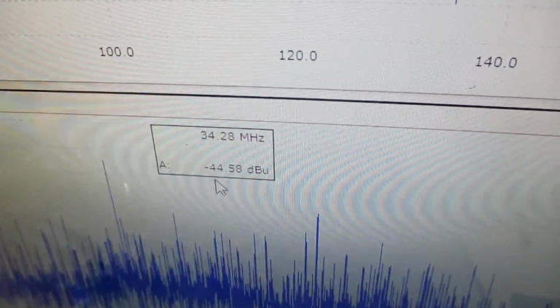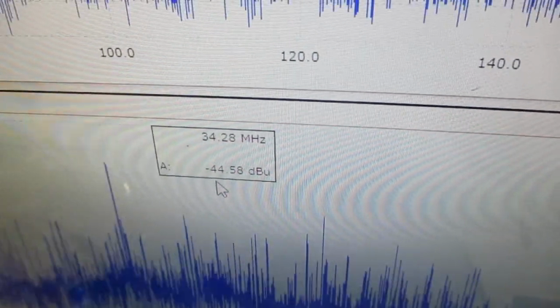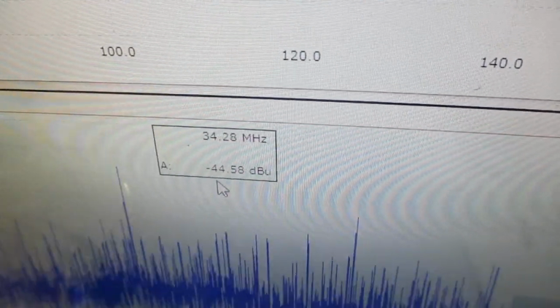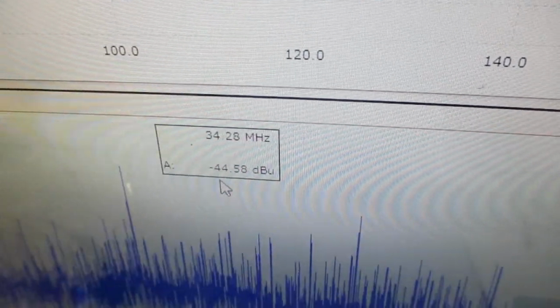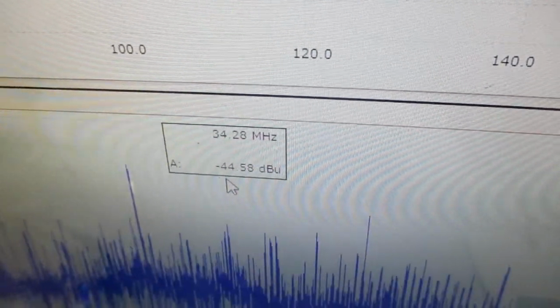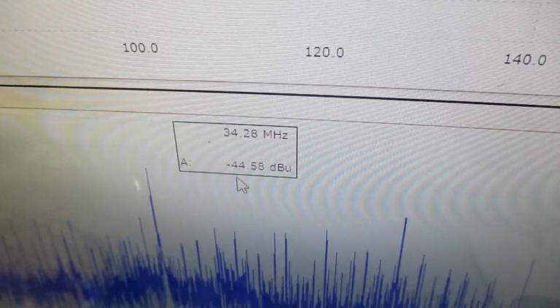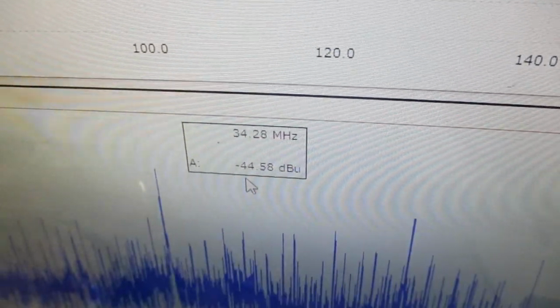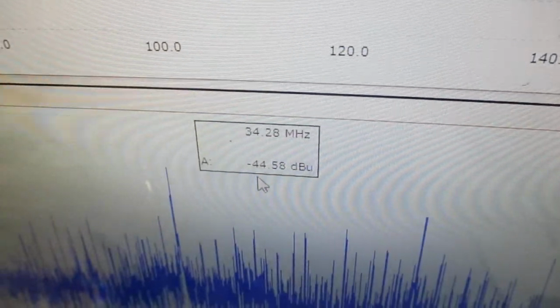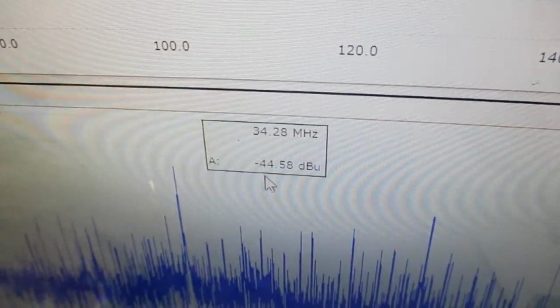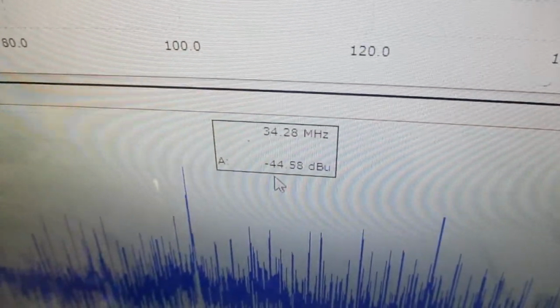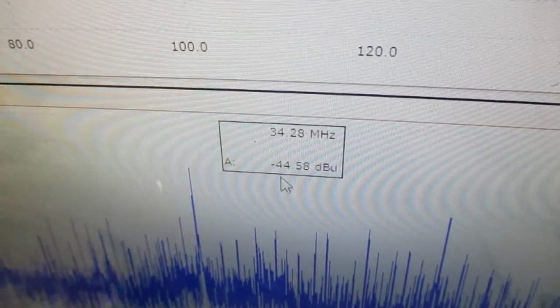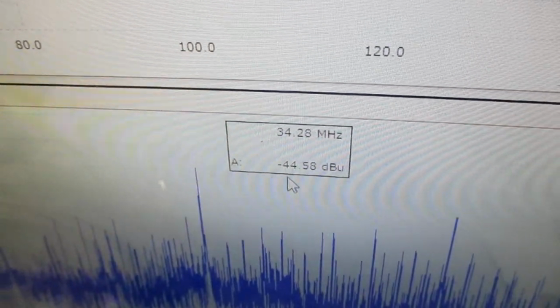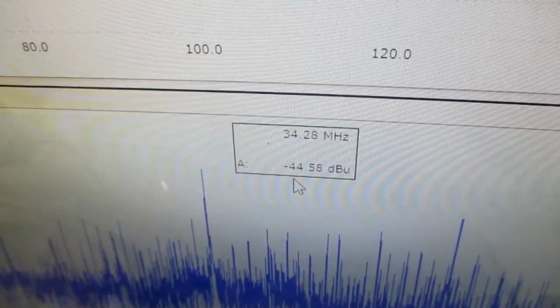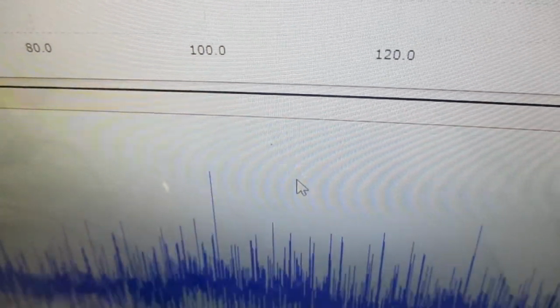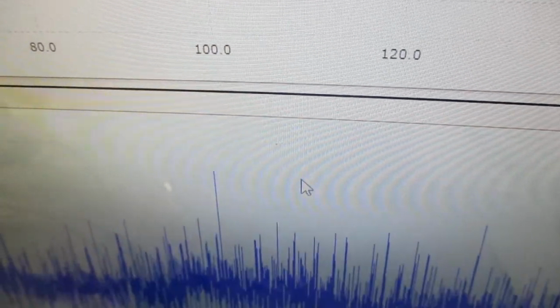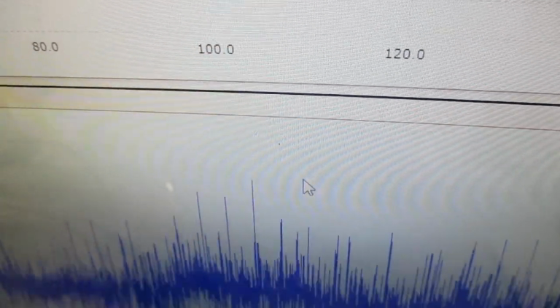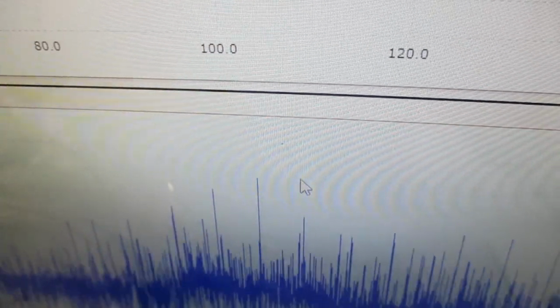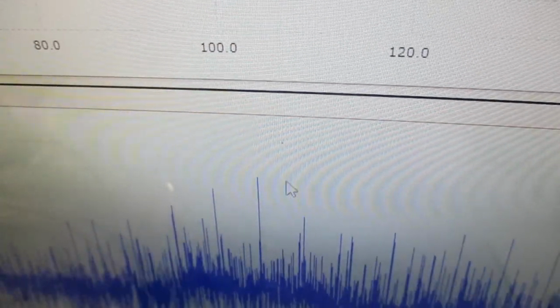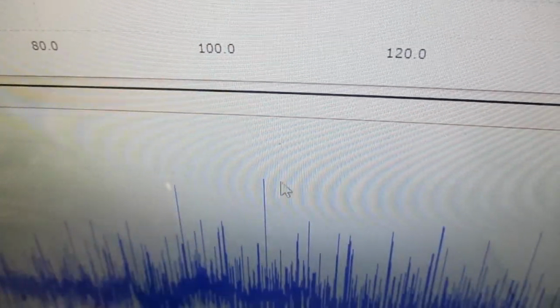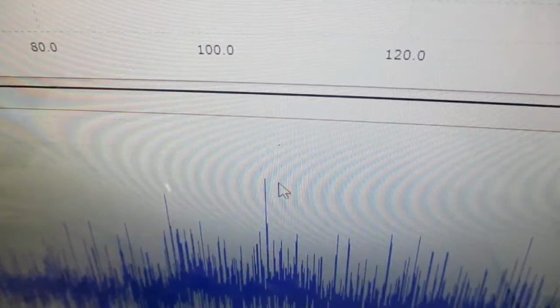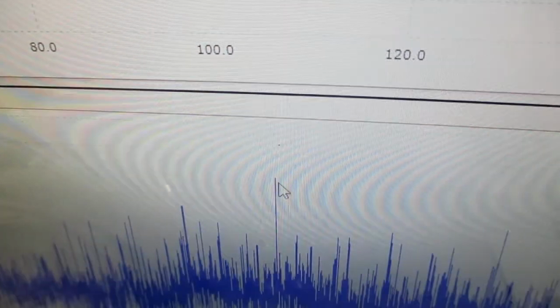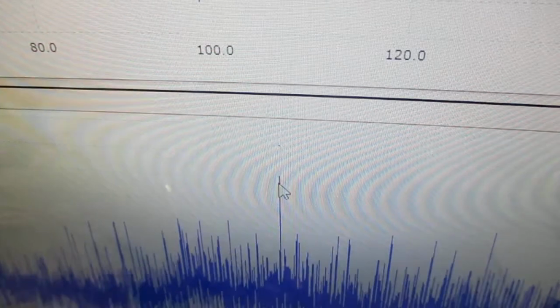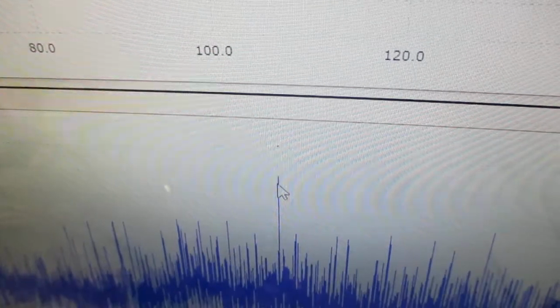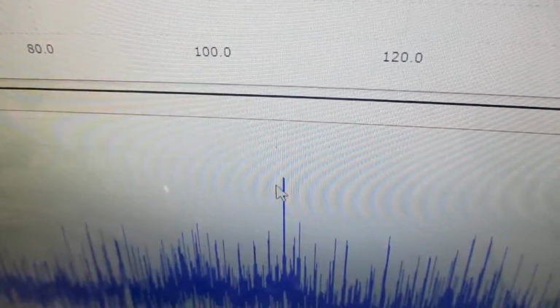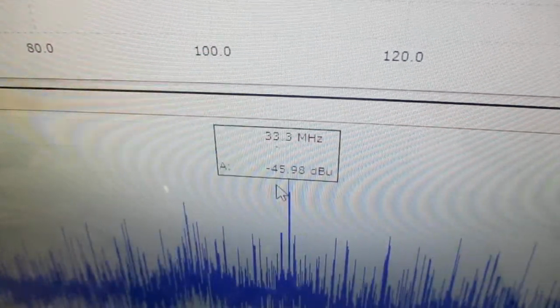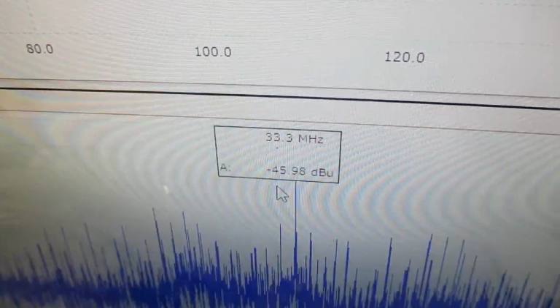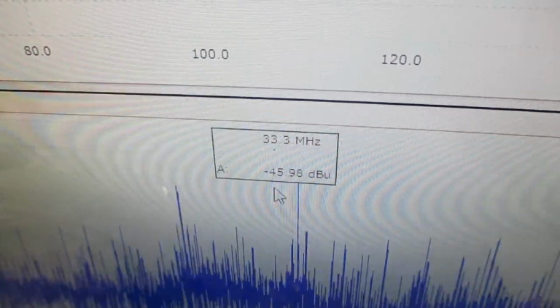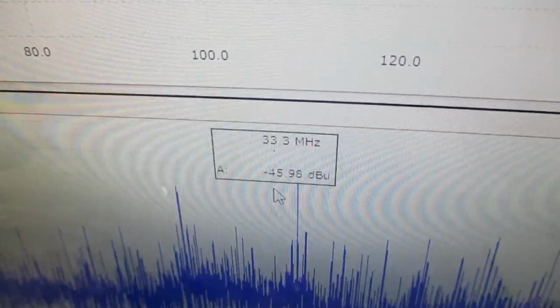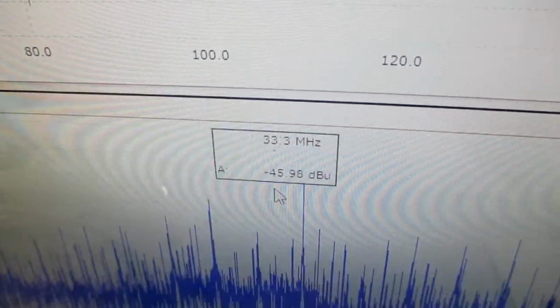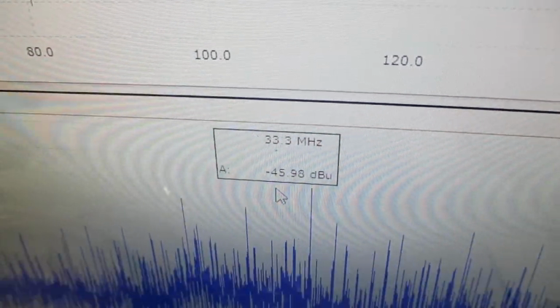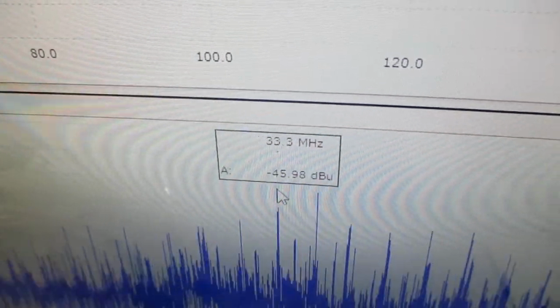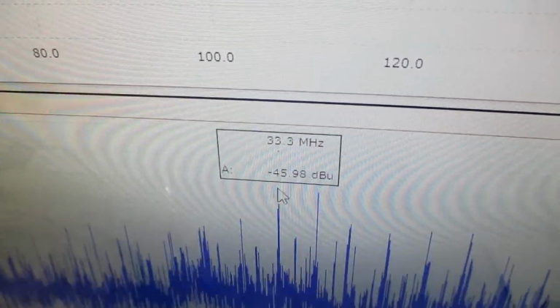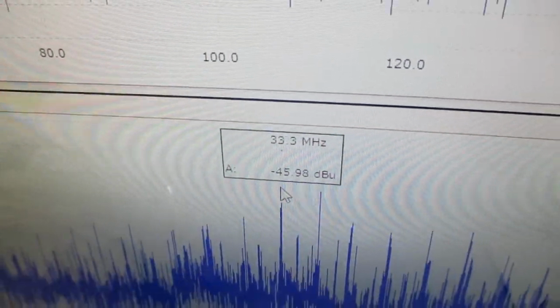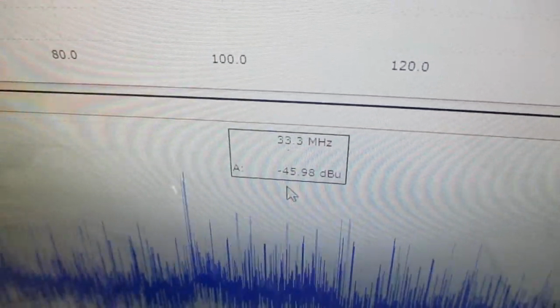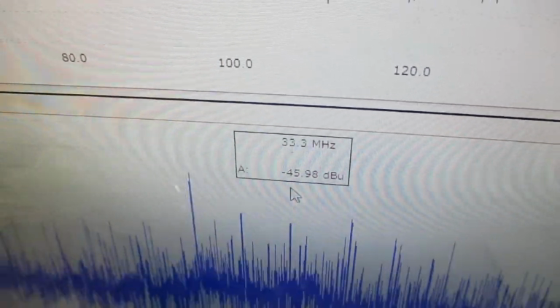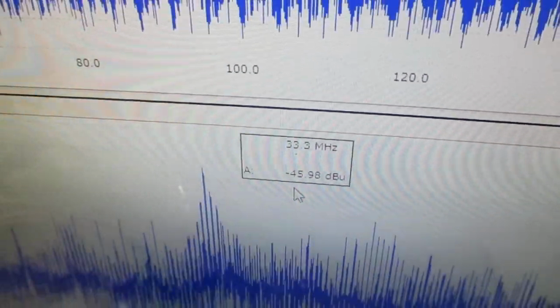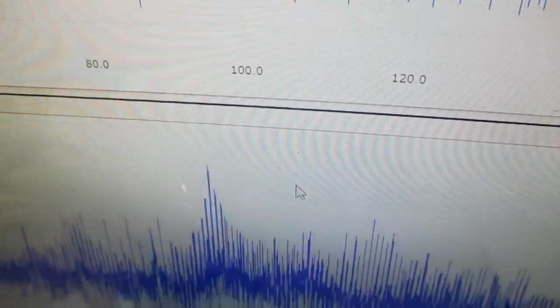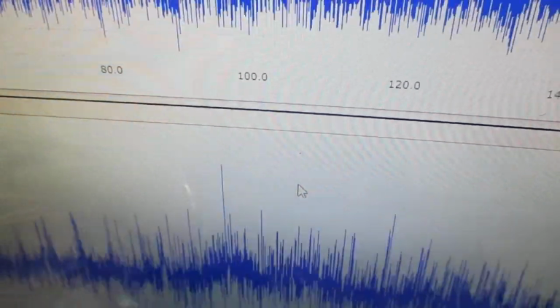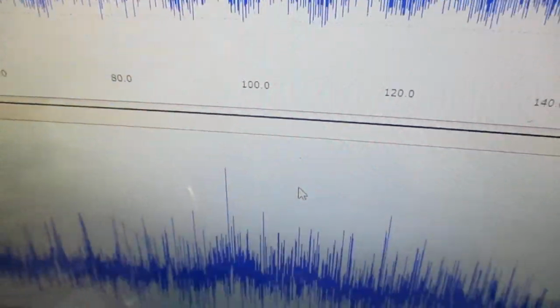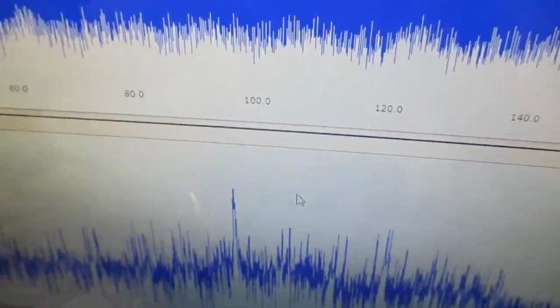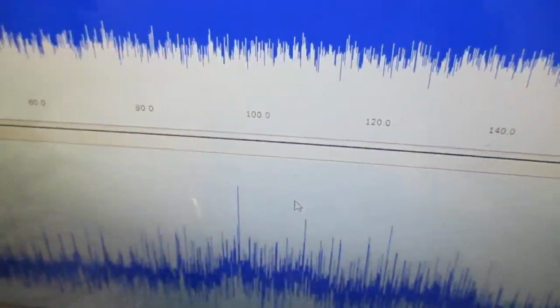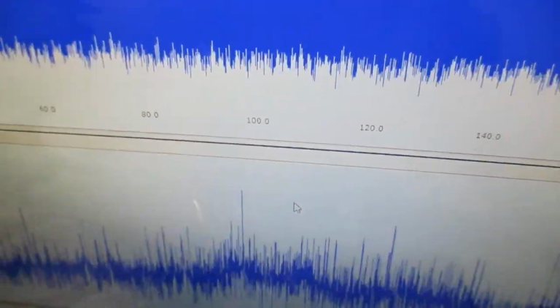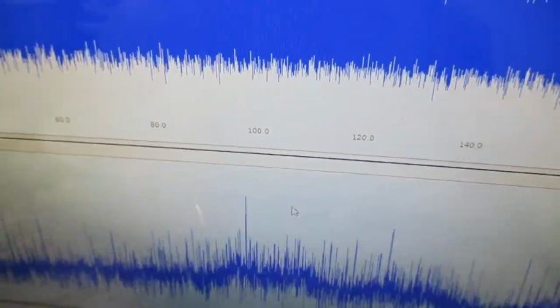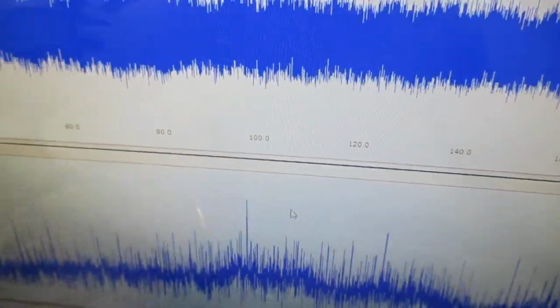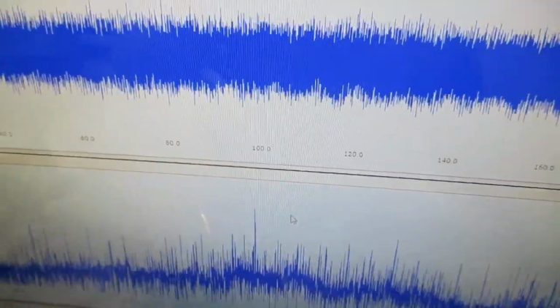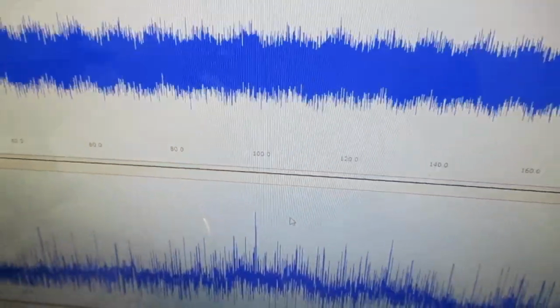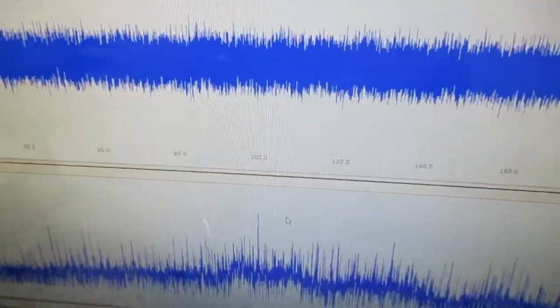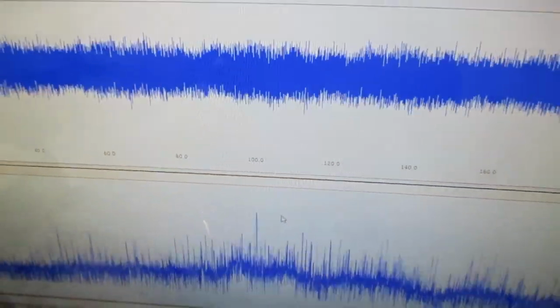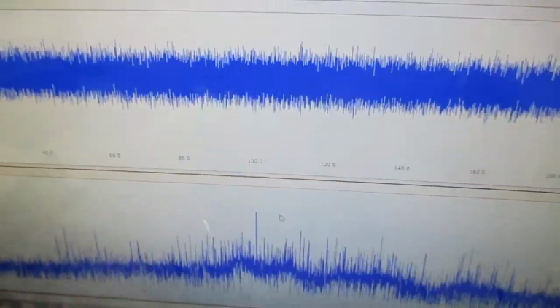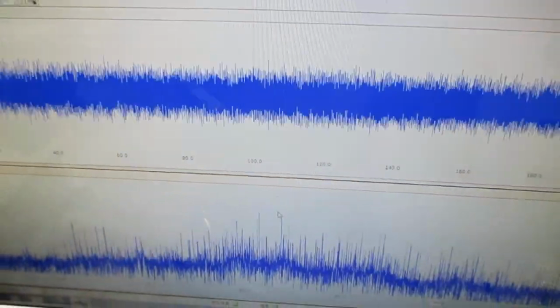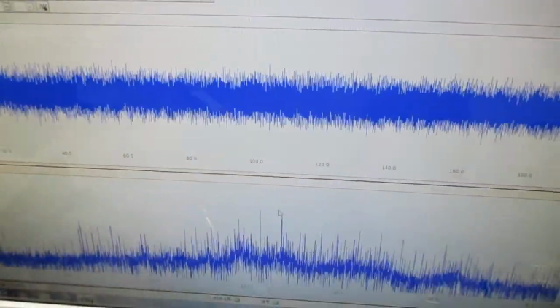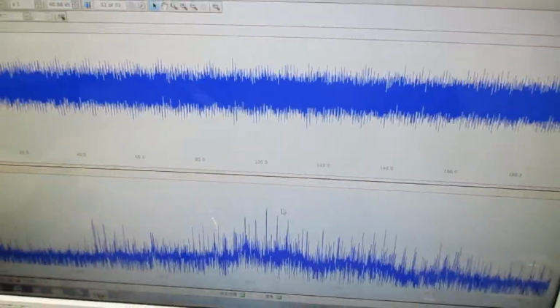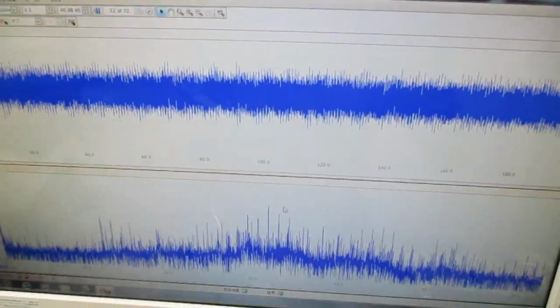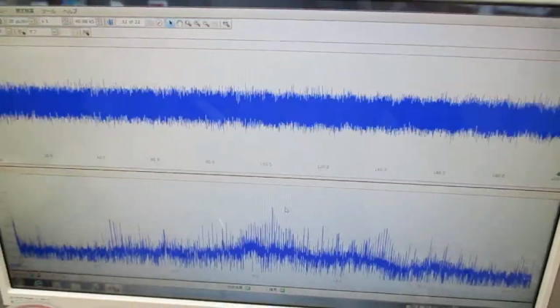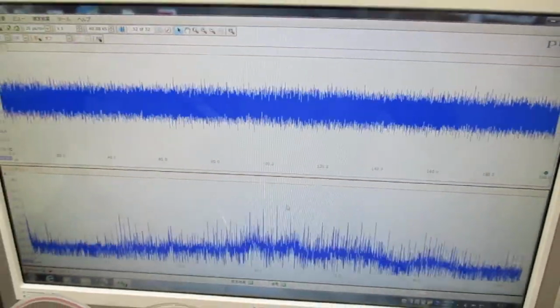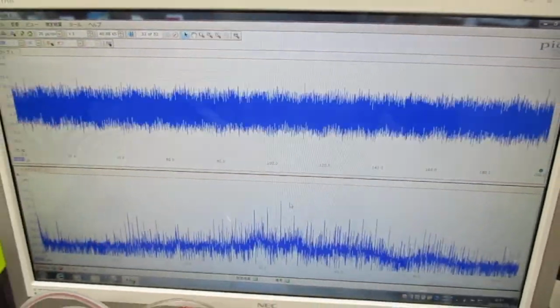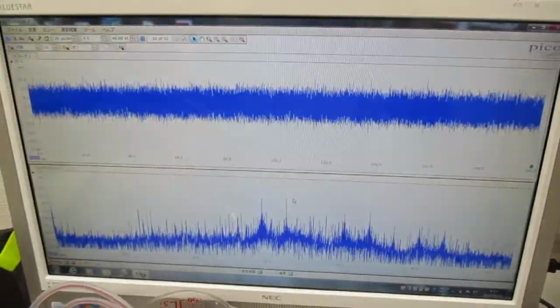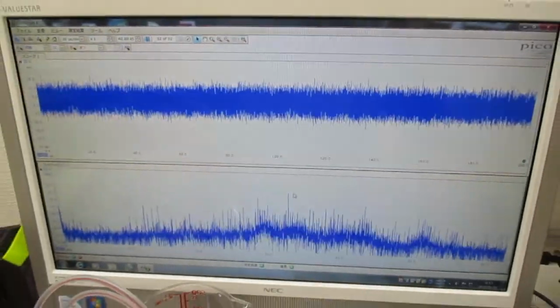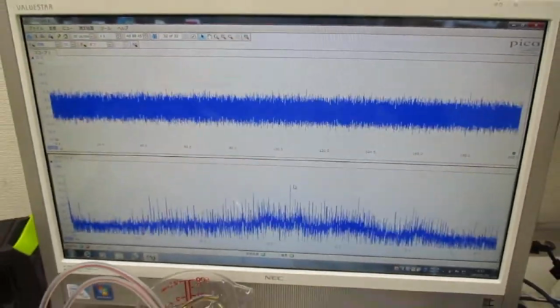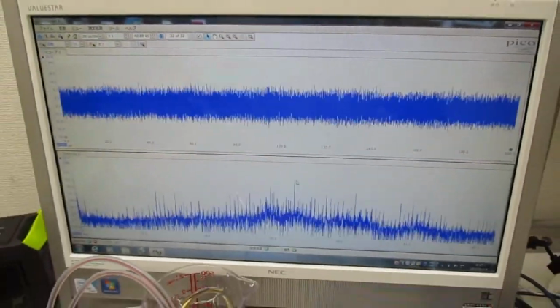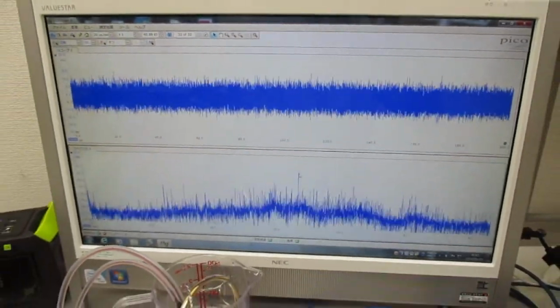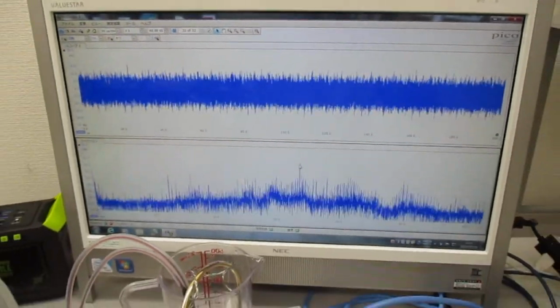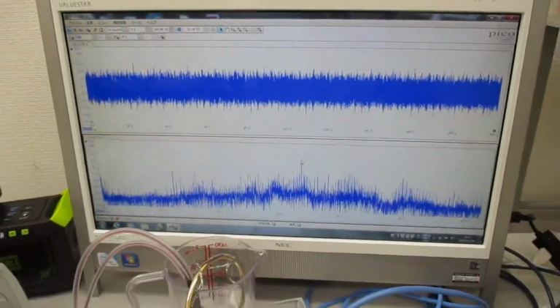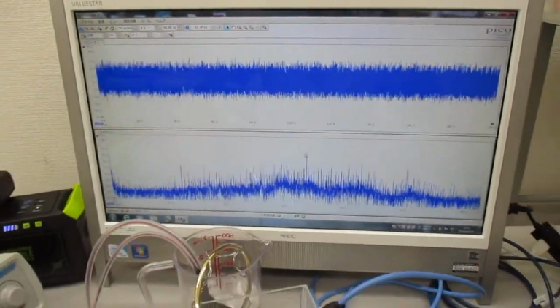I'm going to make it a little easier and put it in the middle. I'm going to go ahead and grab it. I'll move on to the next step.